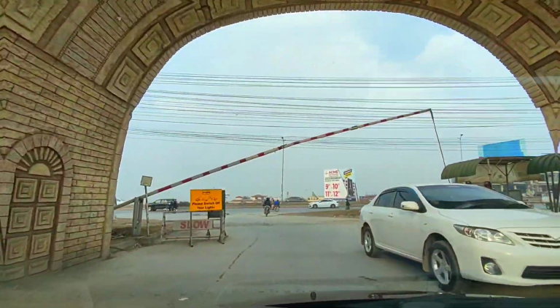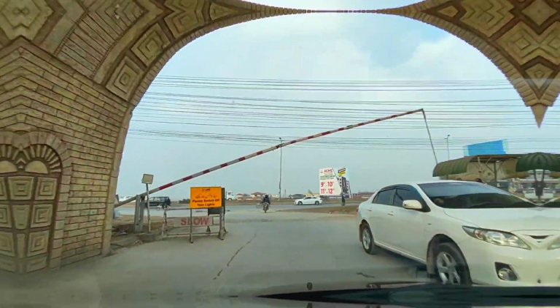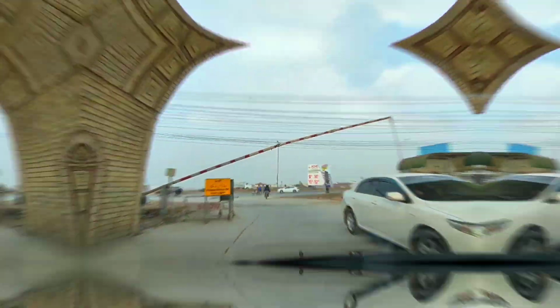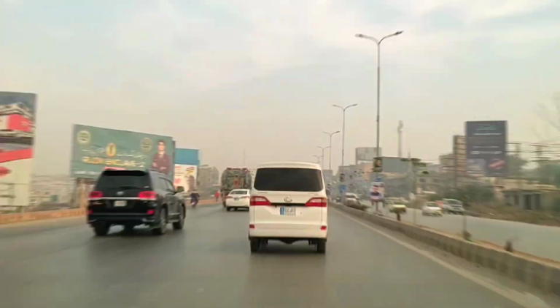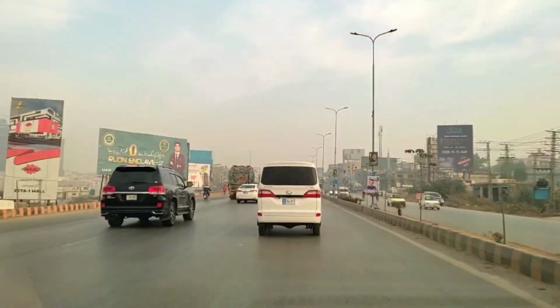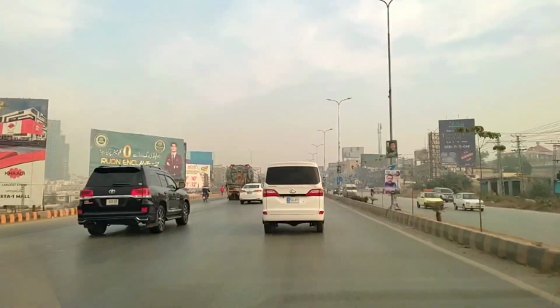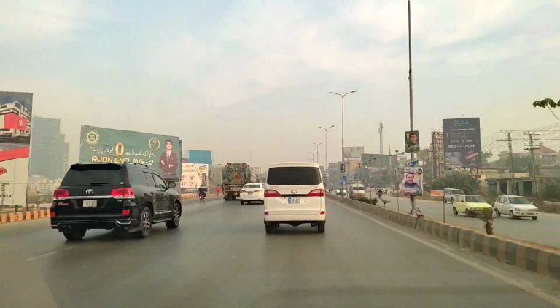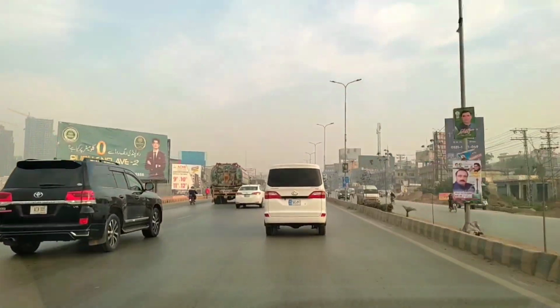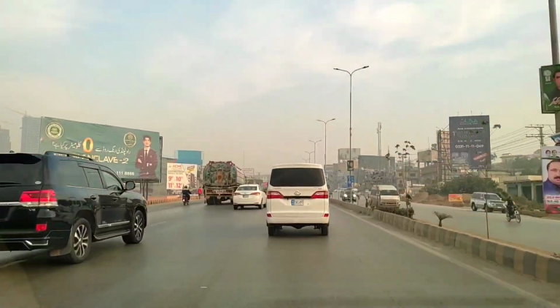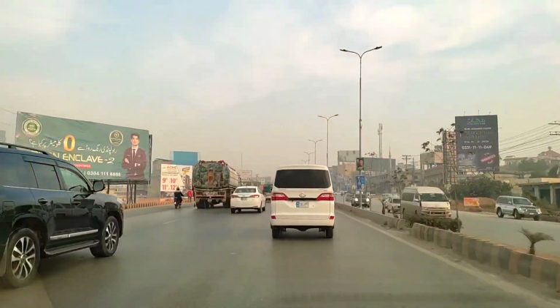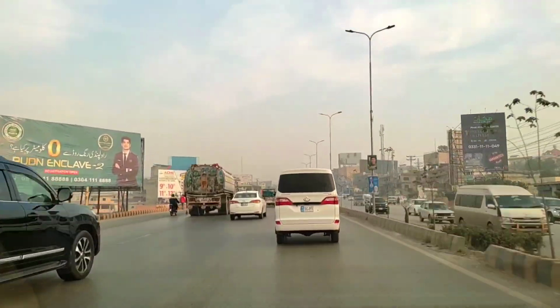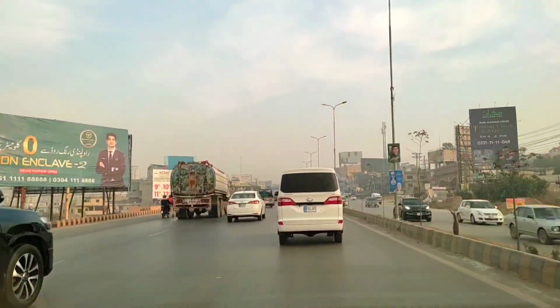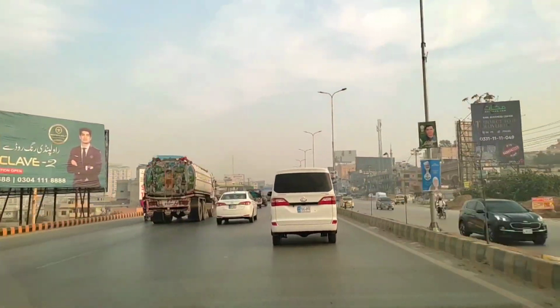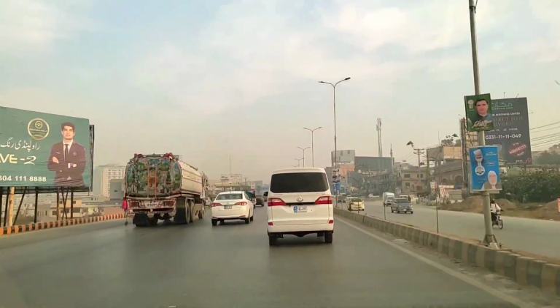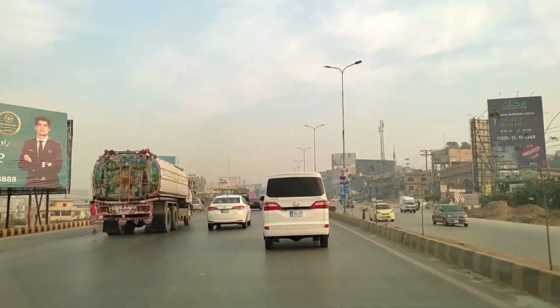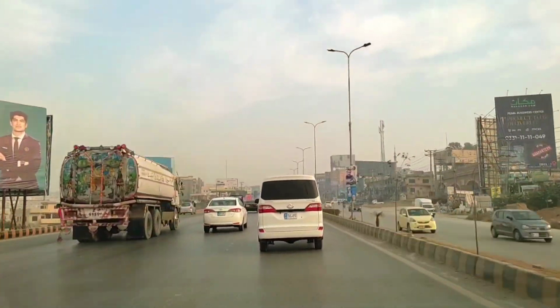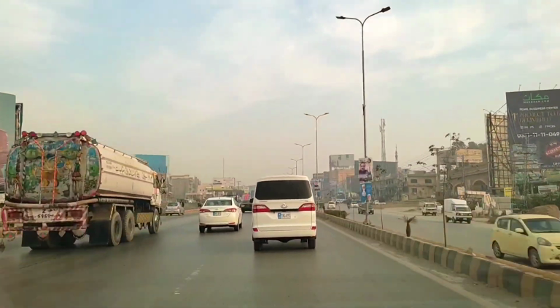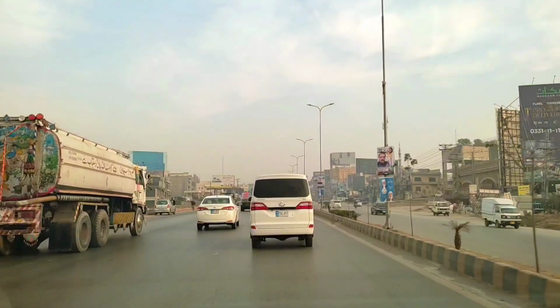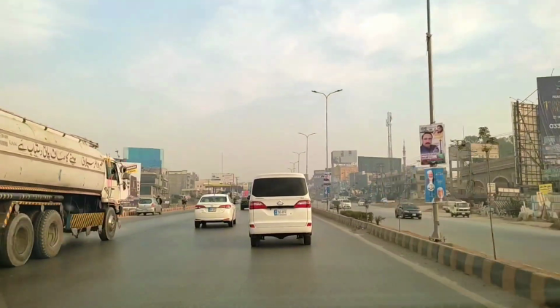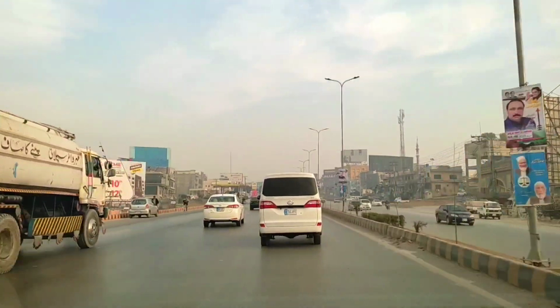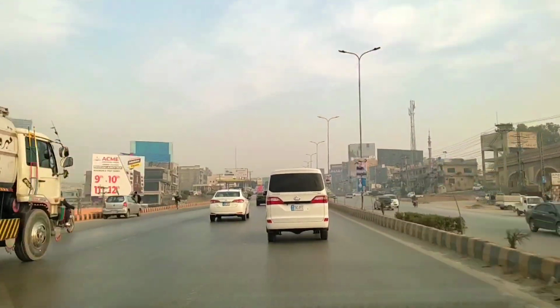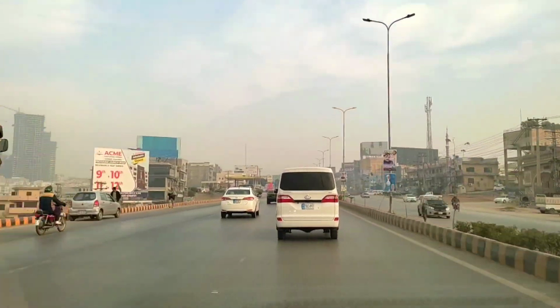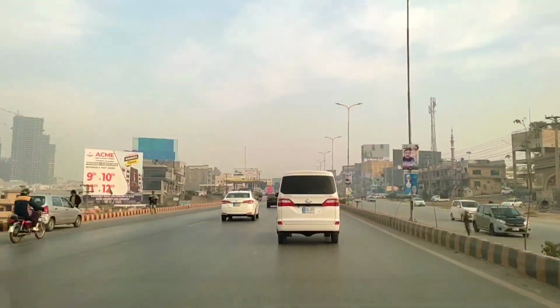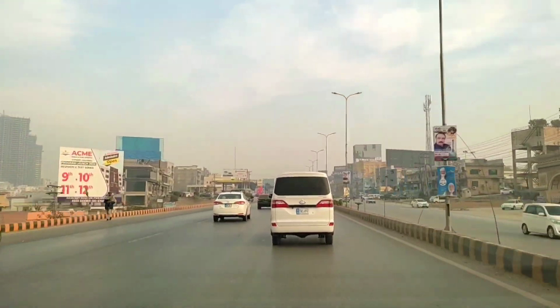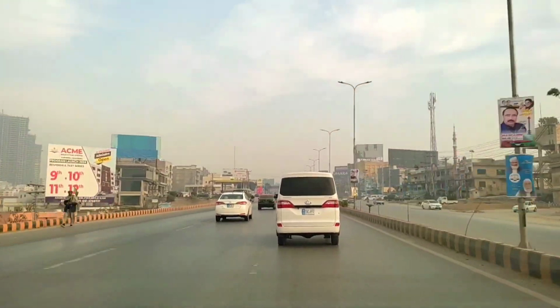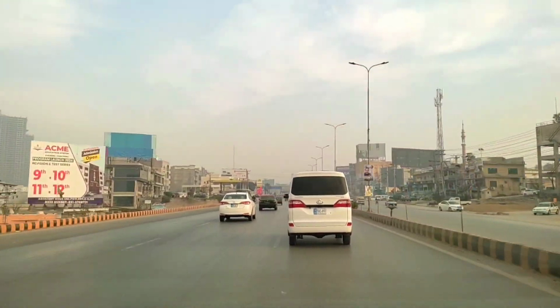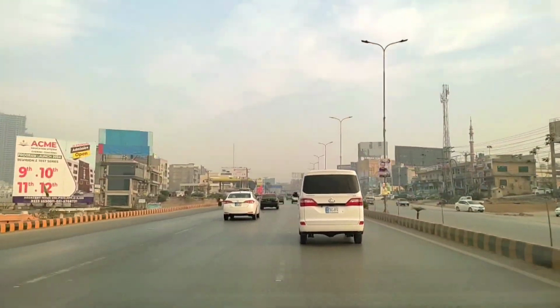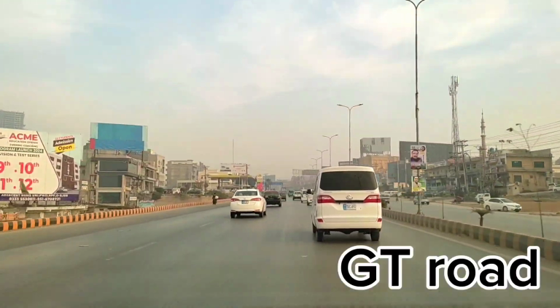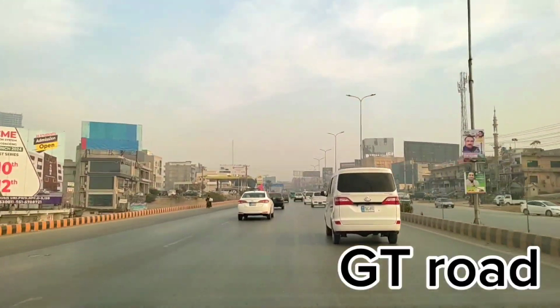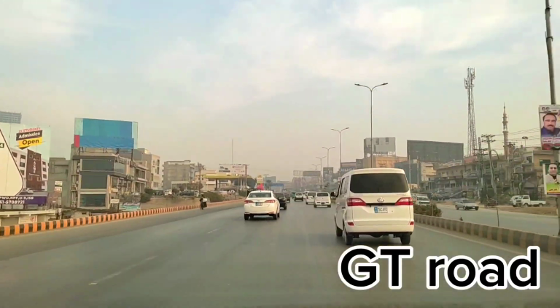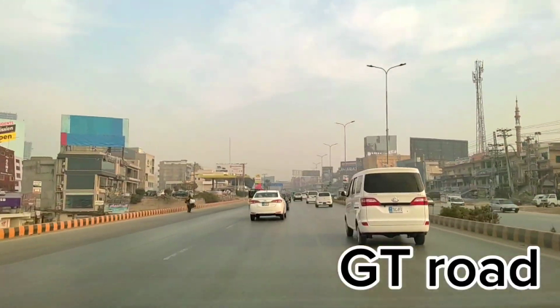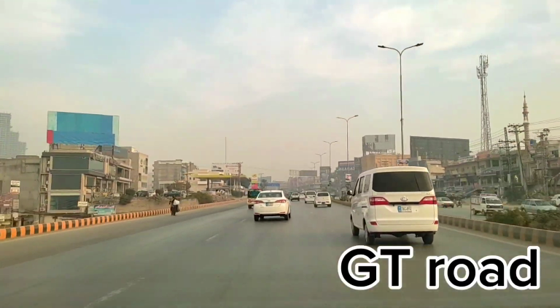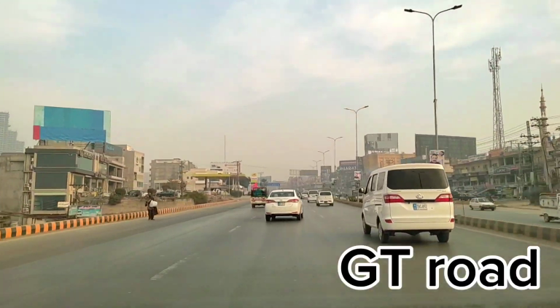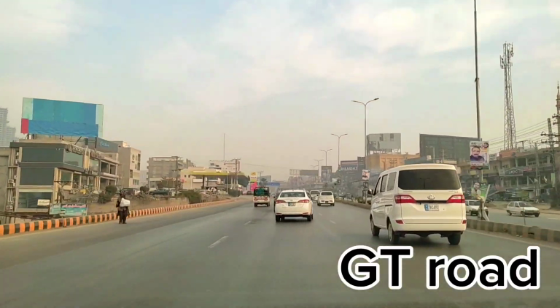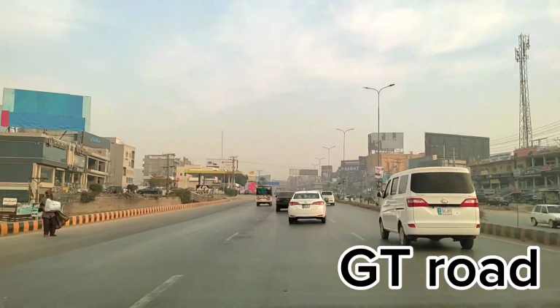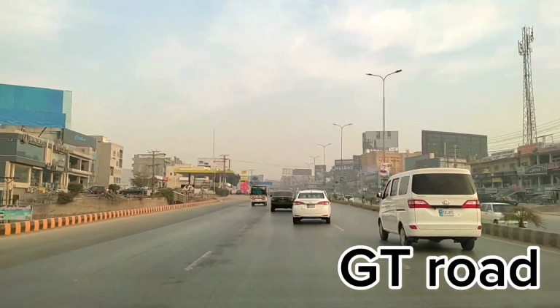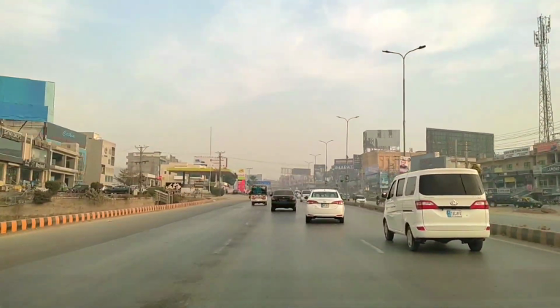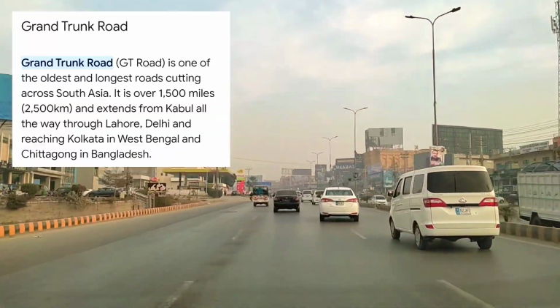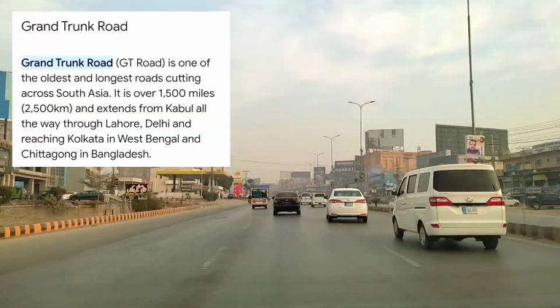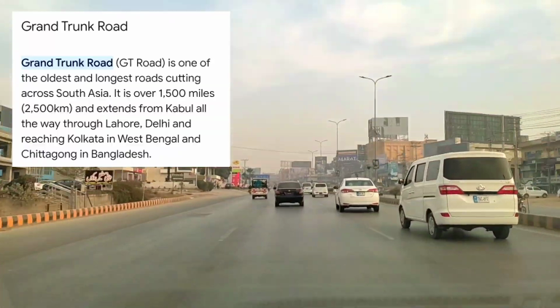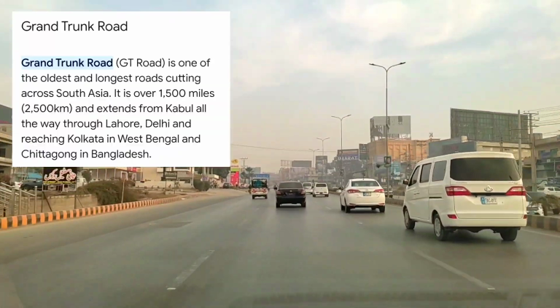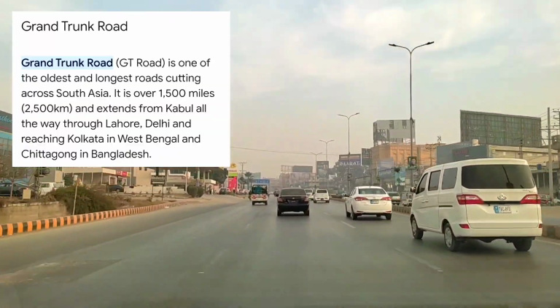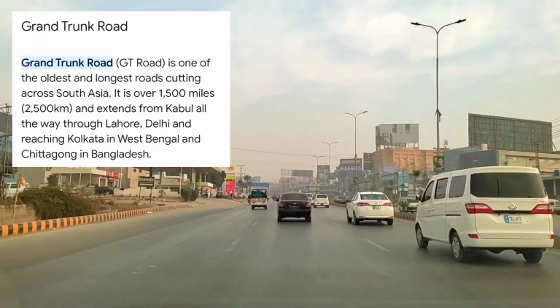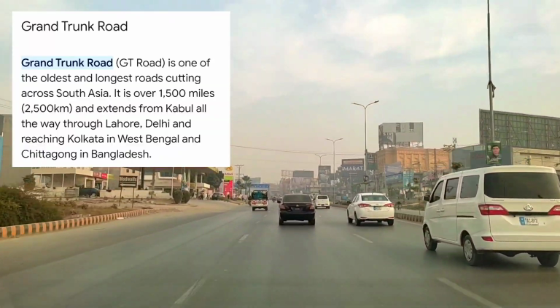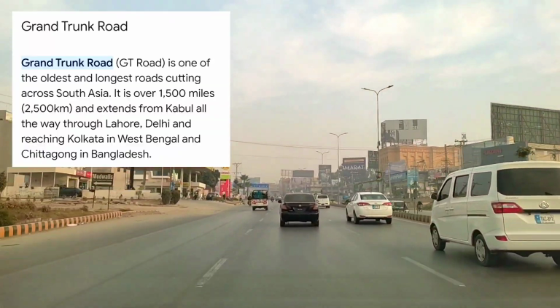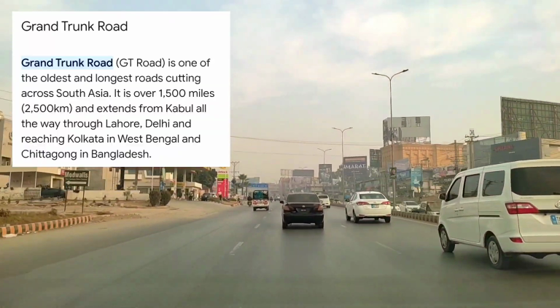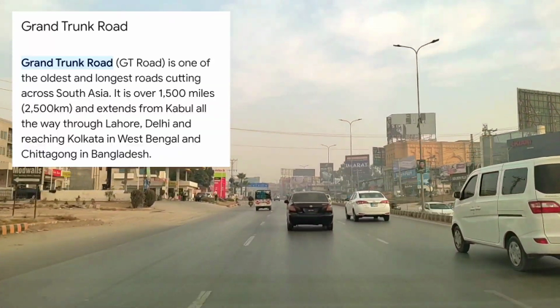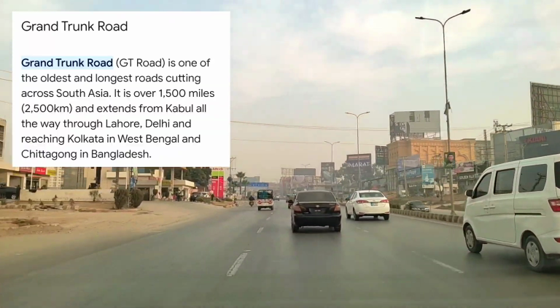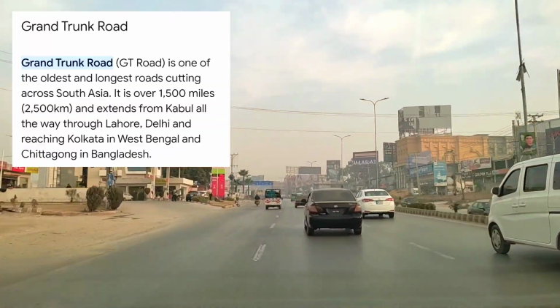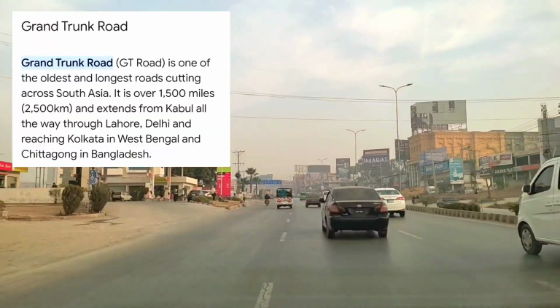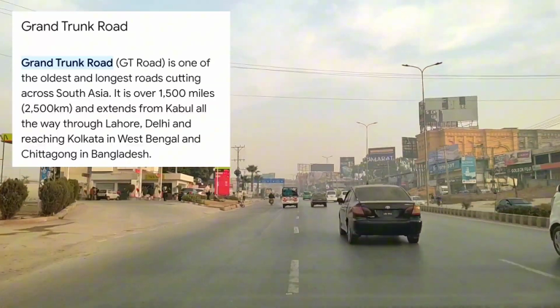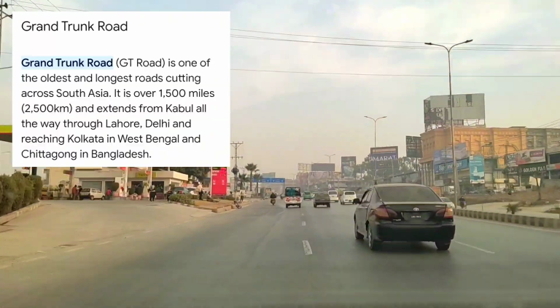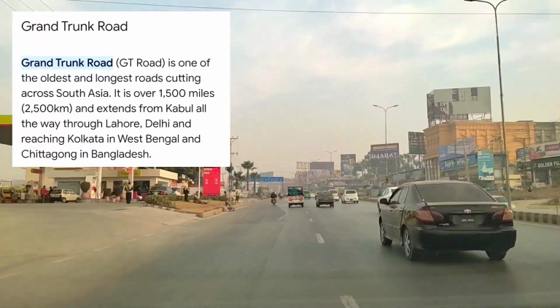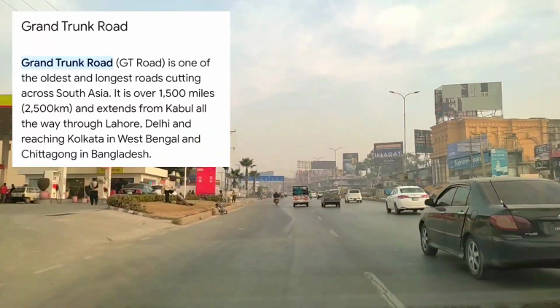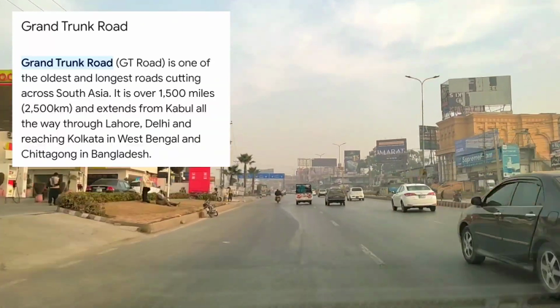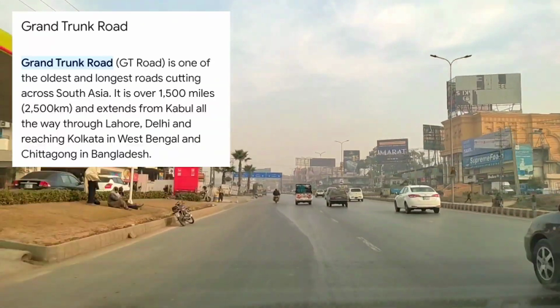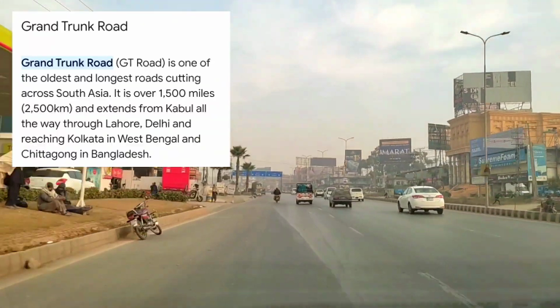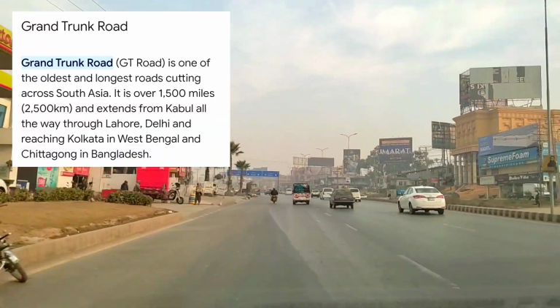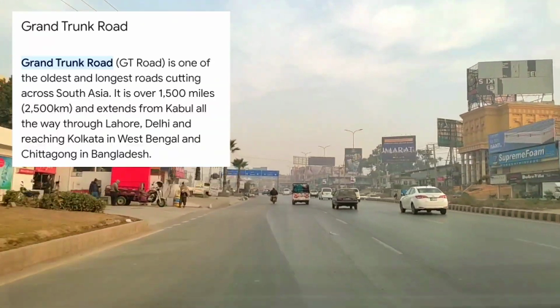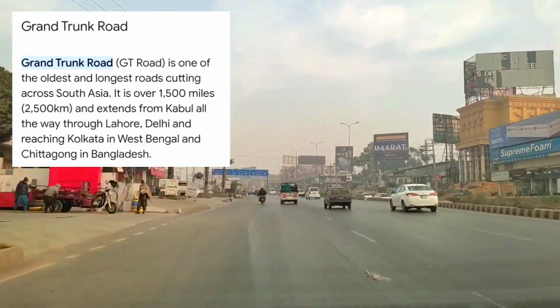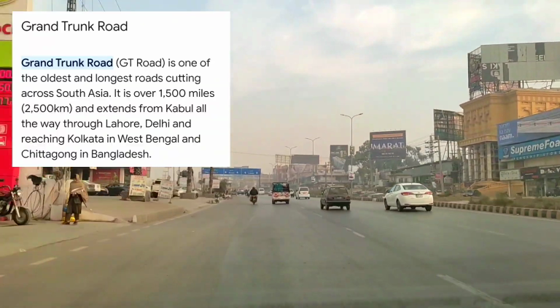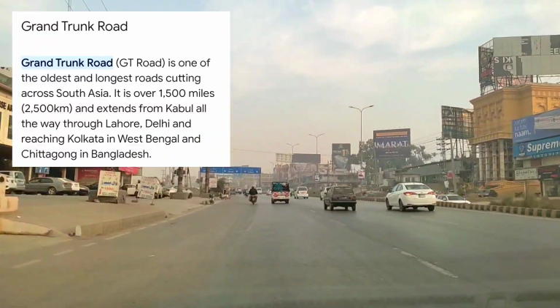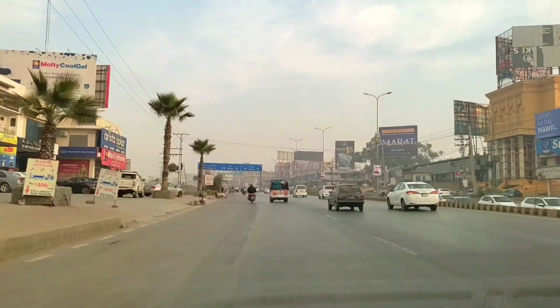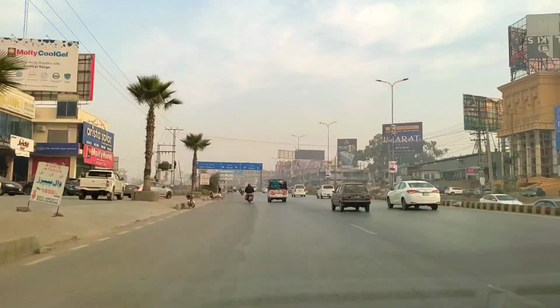And this is the main highway. This highway is actually called GT Road. GT does not stand for Gran Turismo — it actually stands for Grand Trunk.